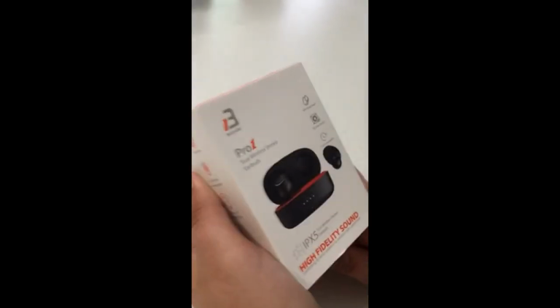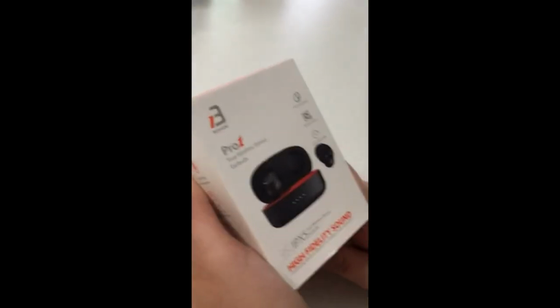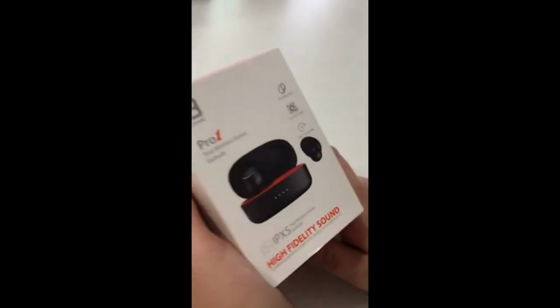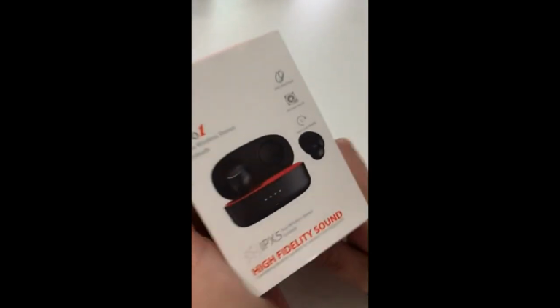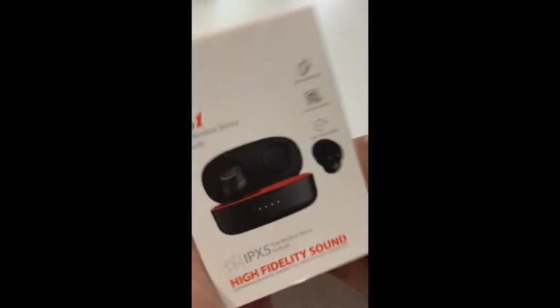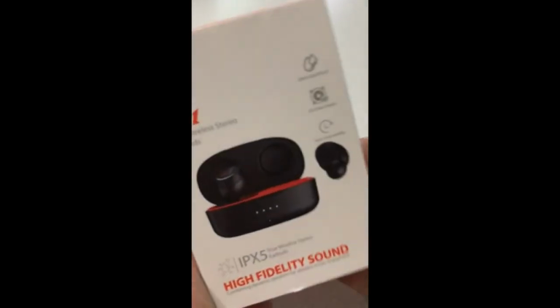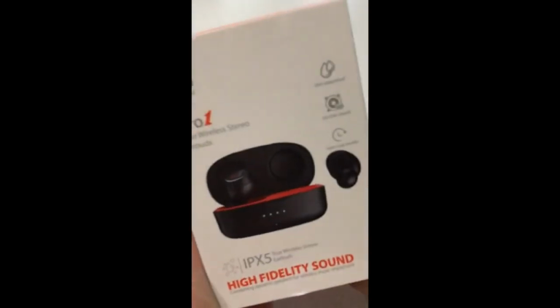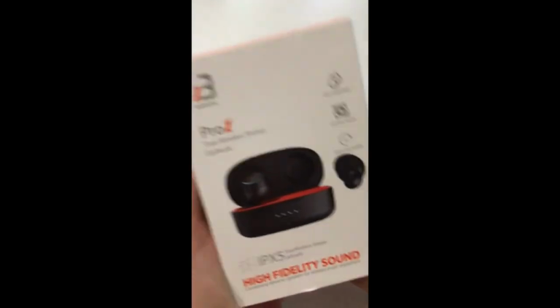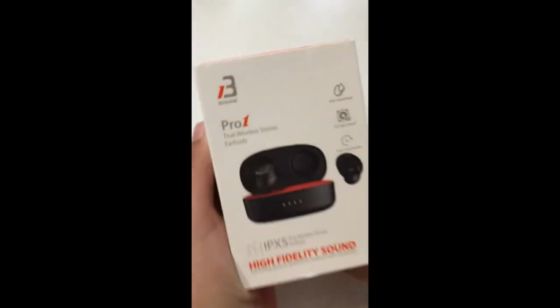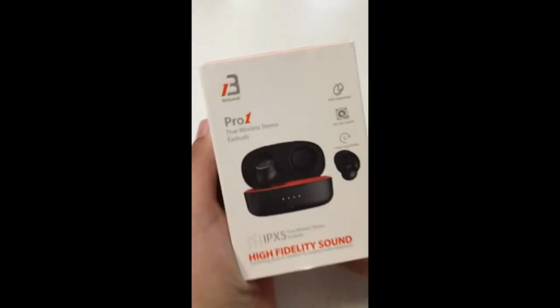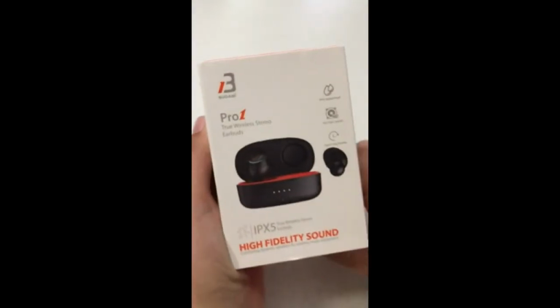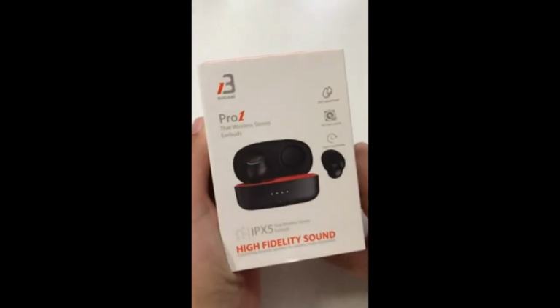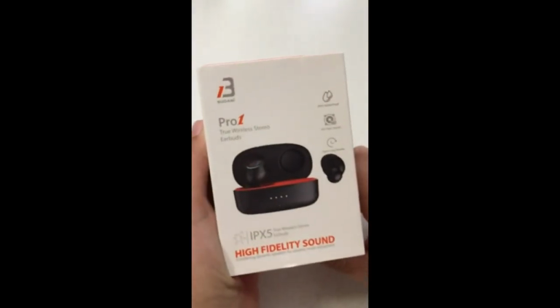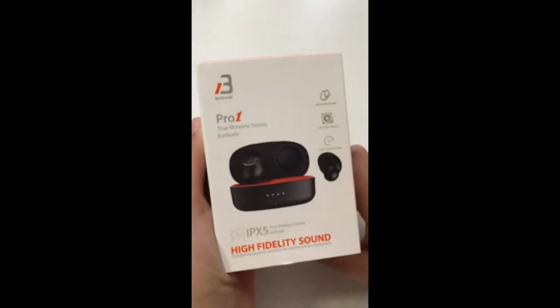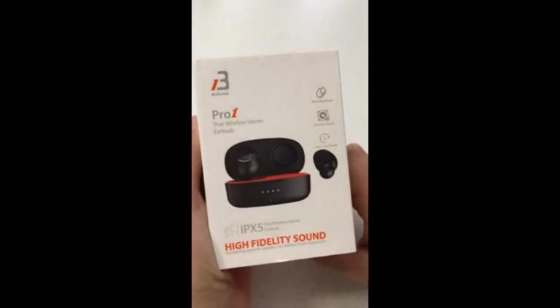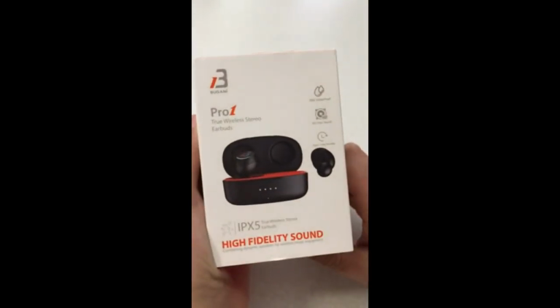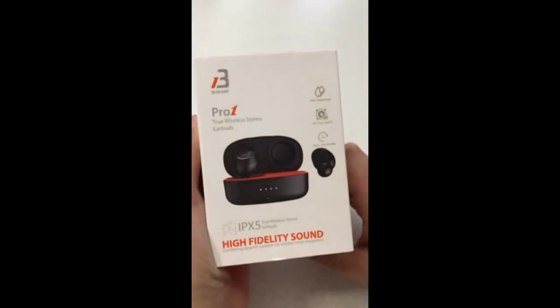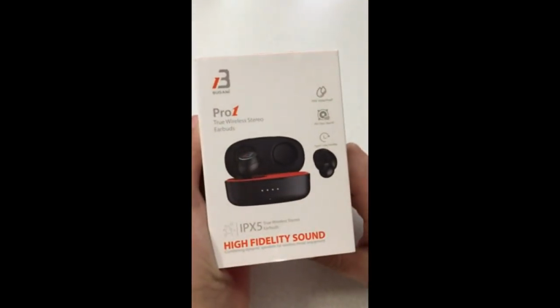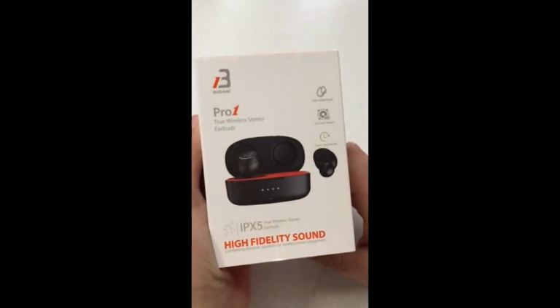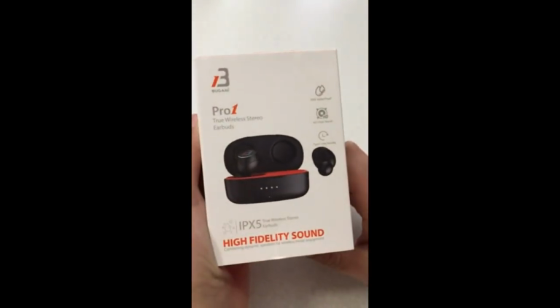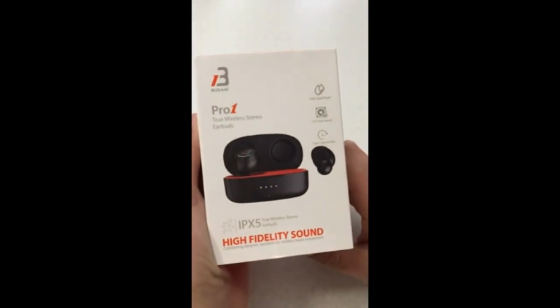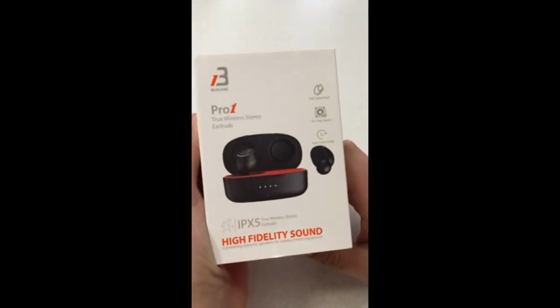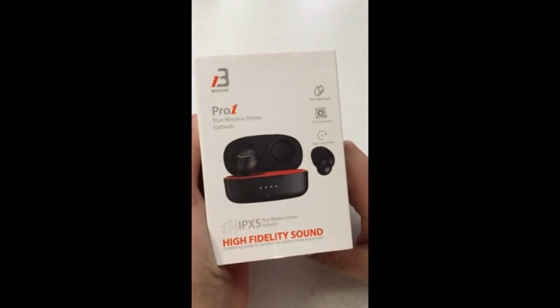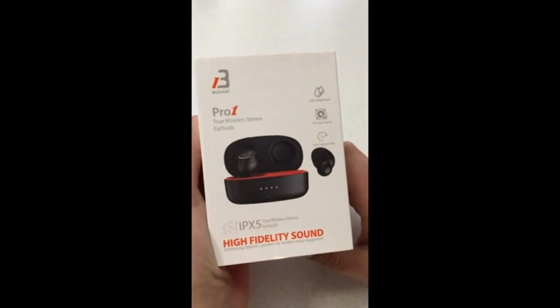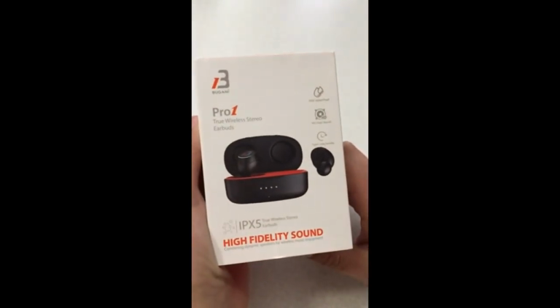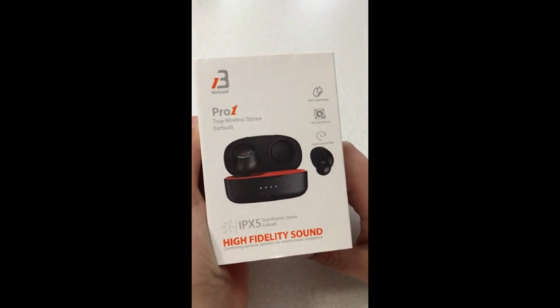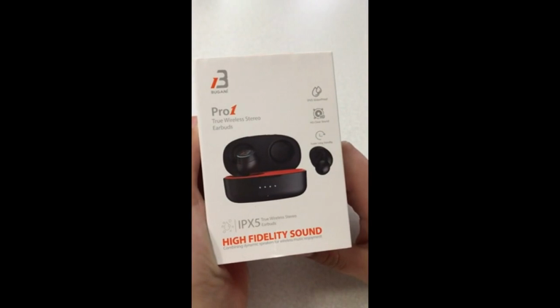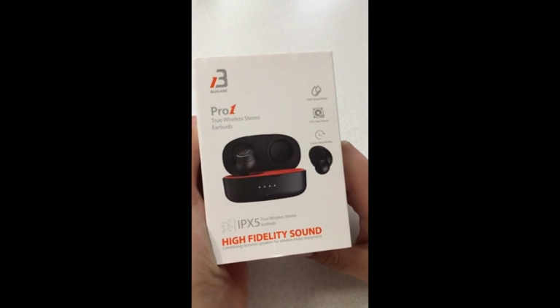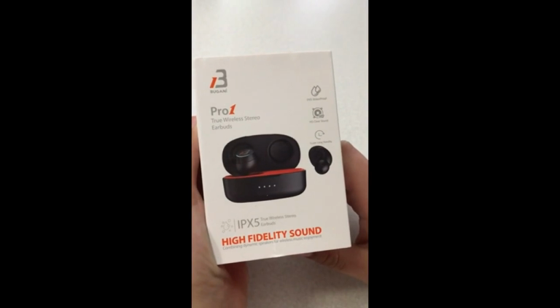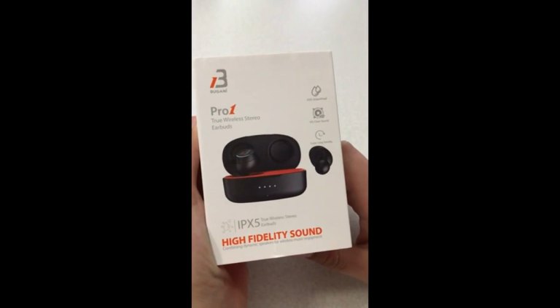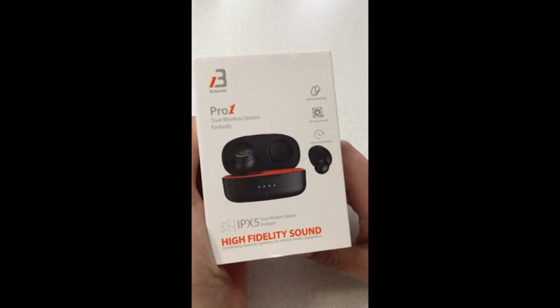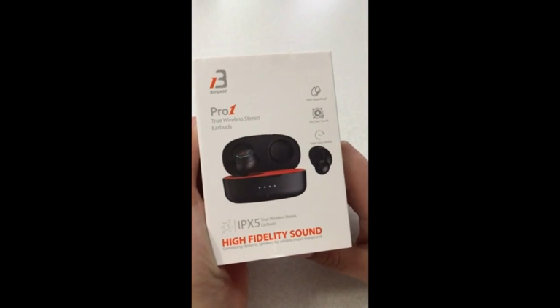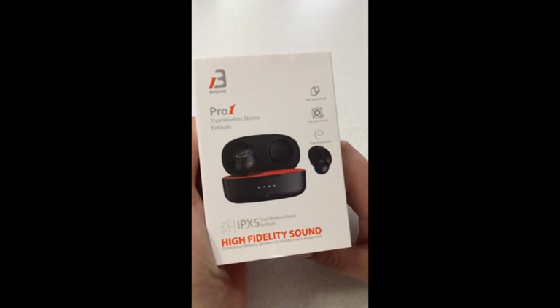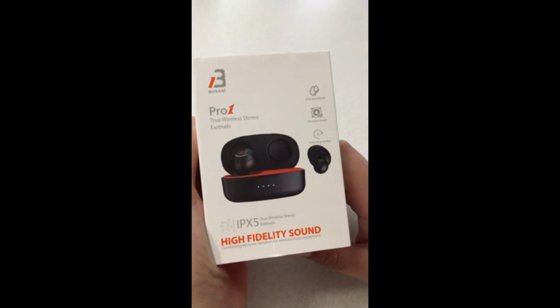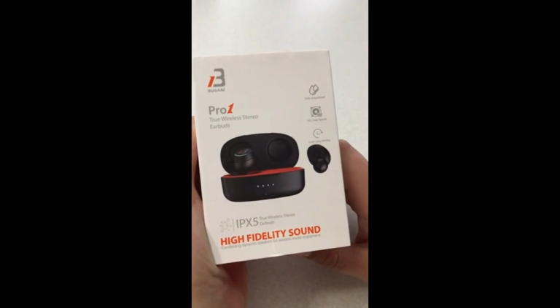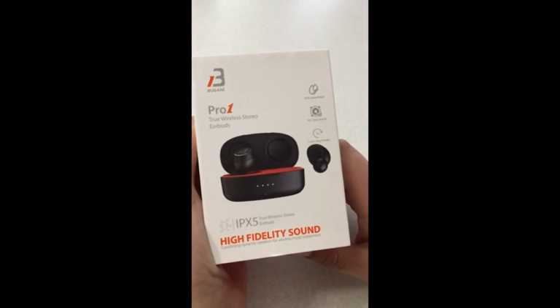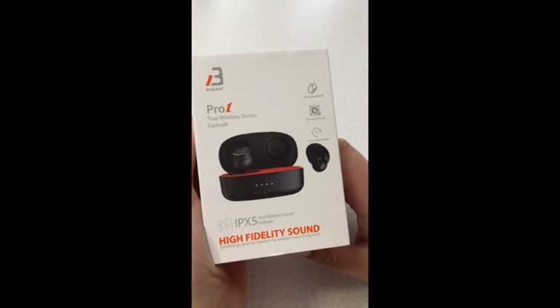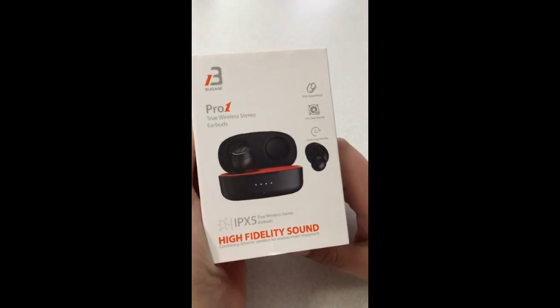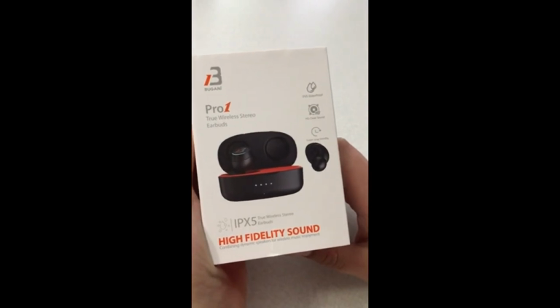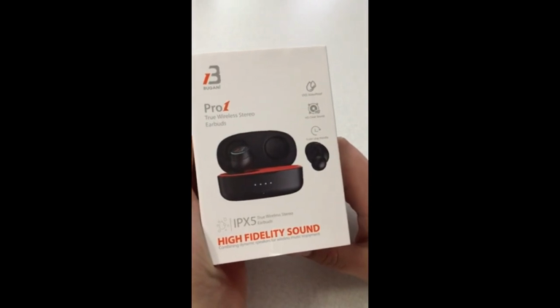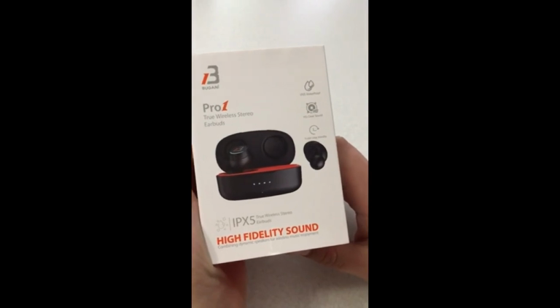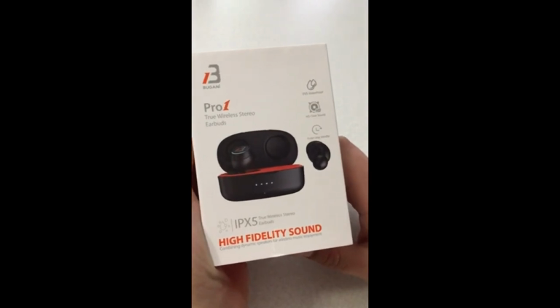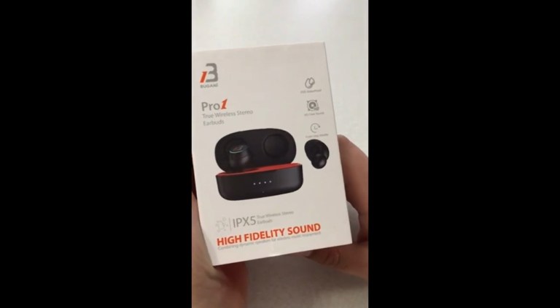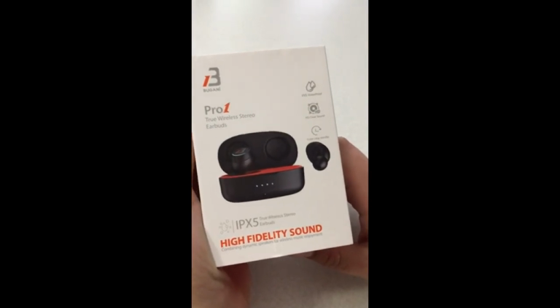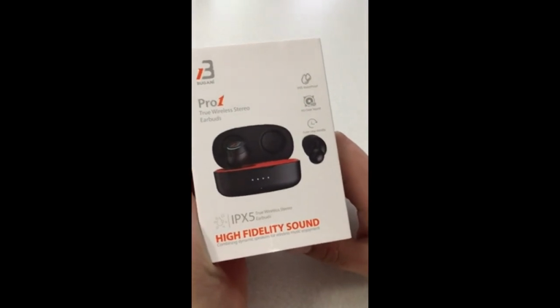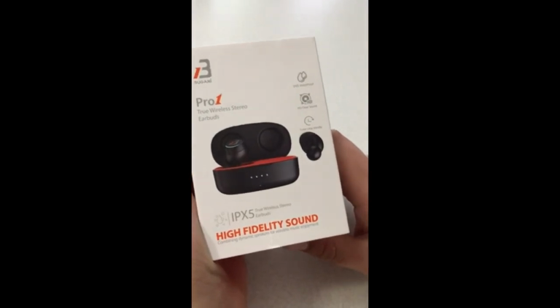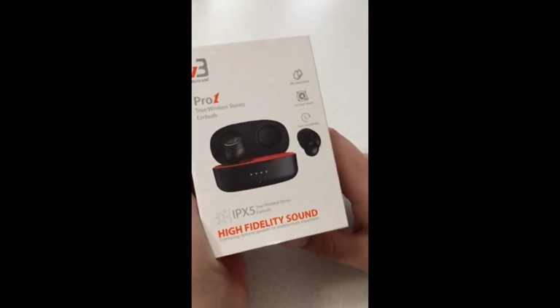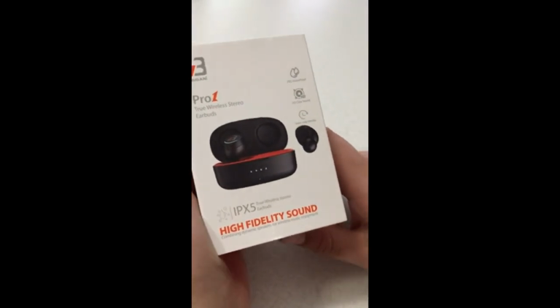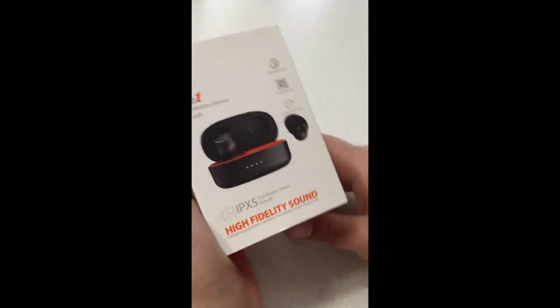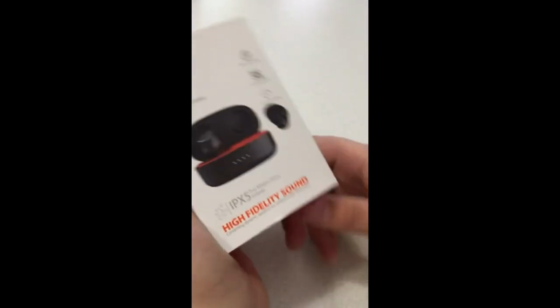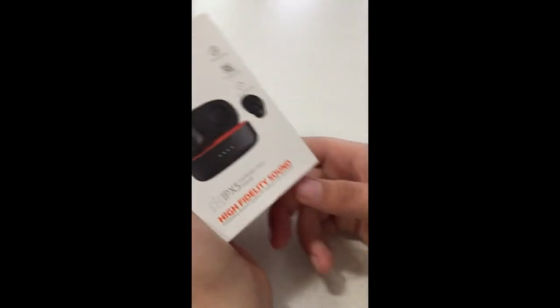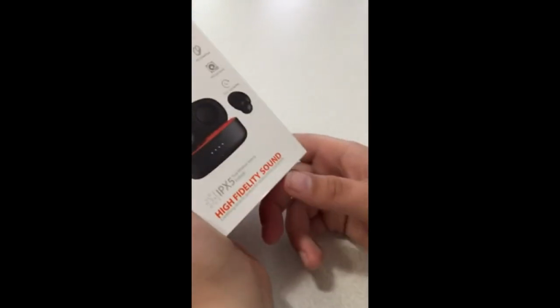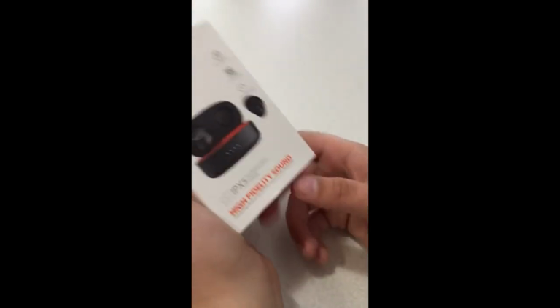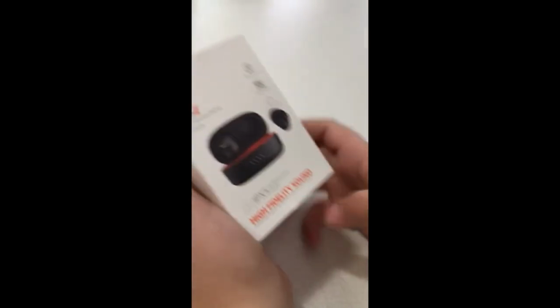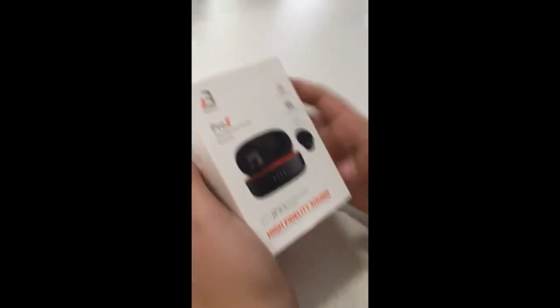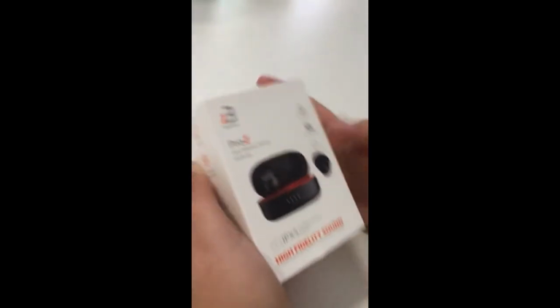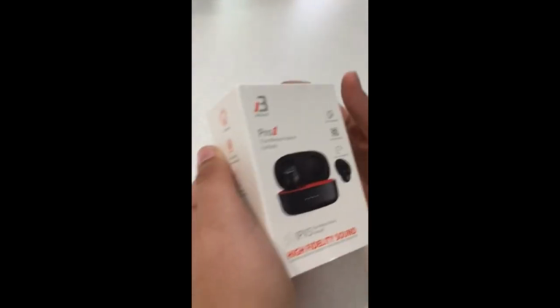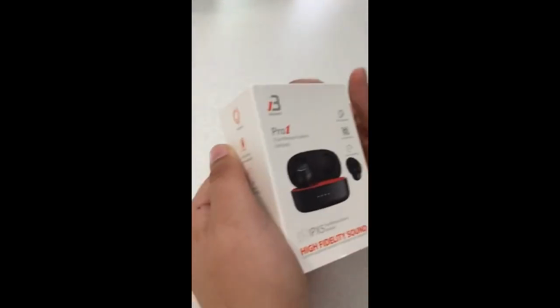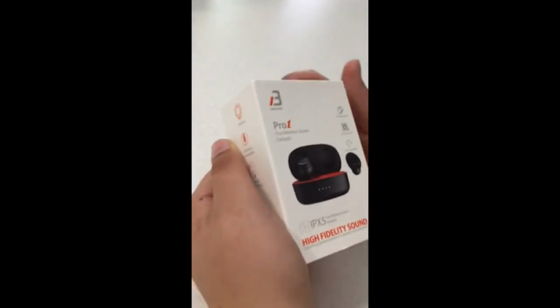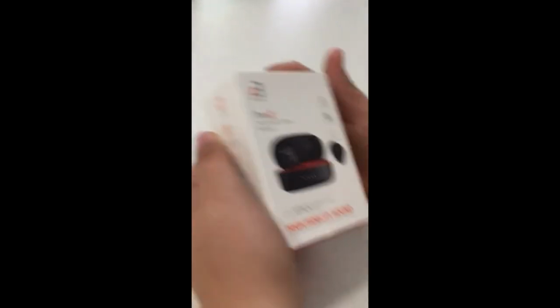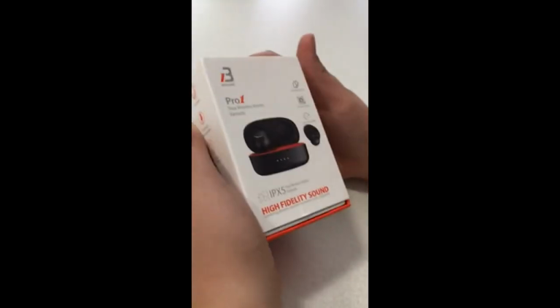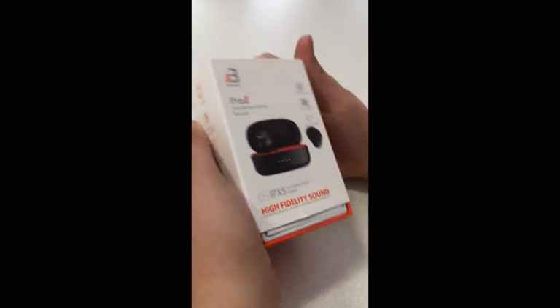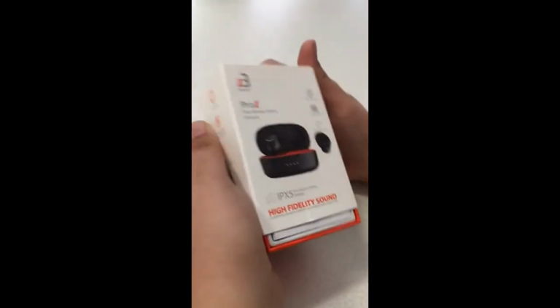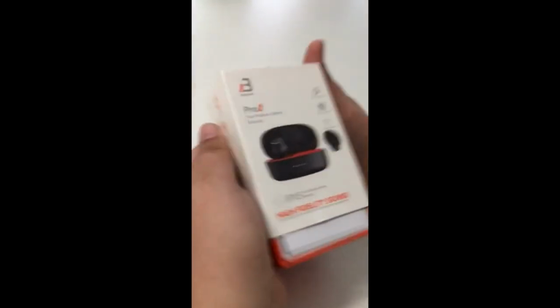I just wanted to show — it's a Pro One True Wireless Stereo Earbuds. Okay, let's see what's inside this box.